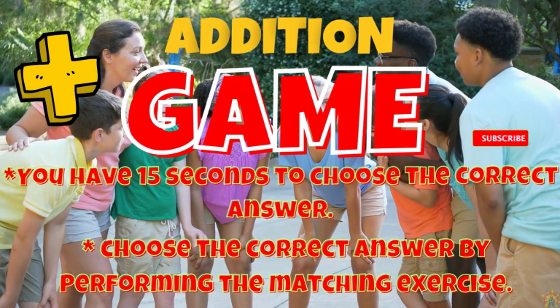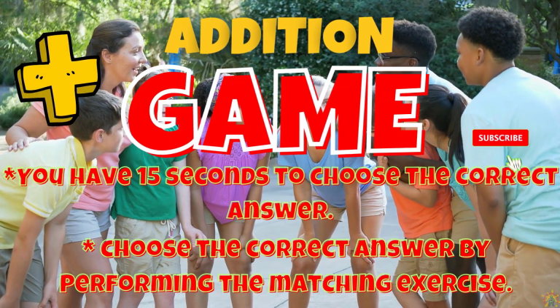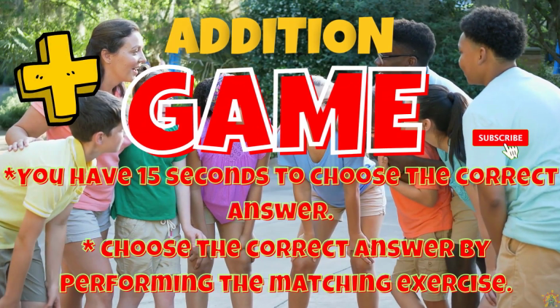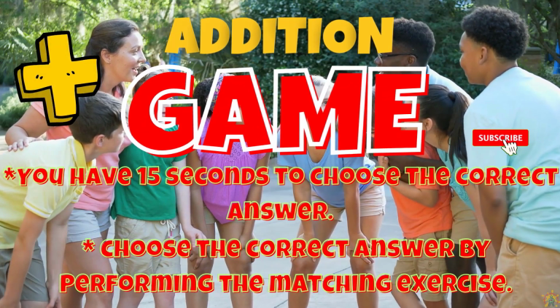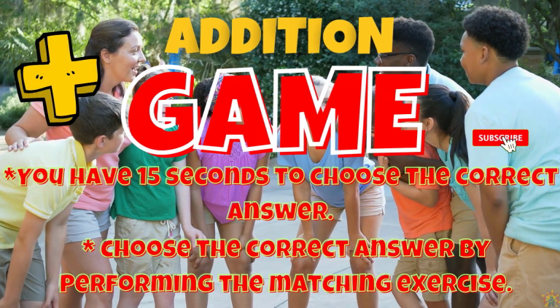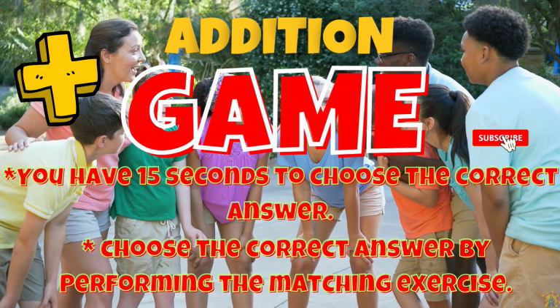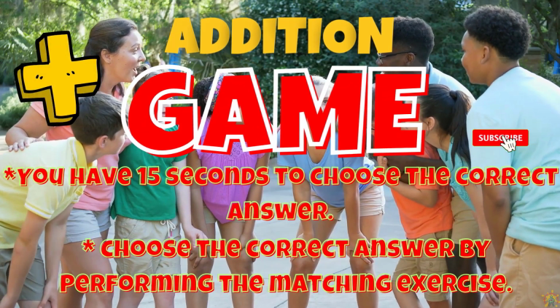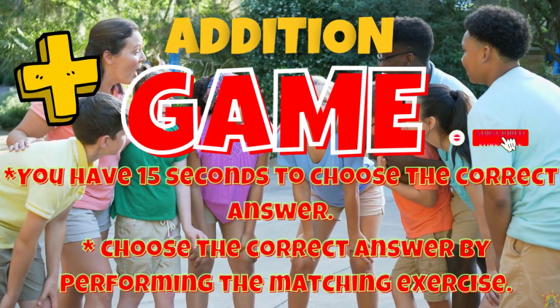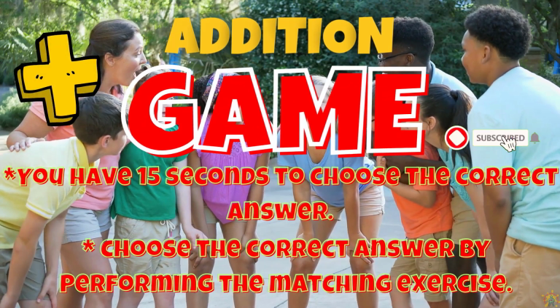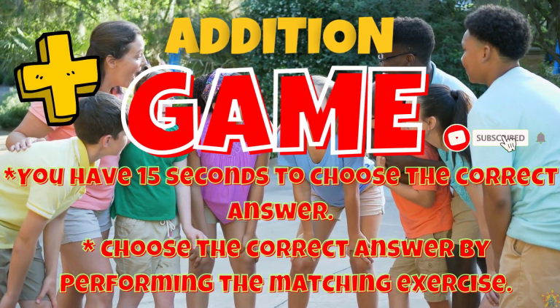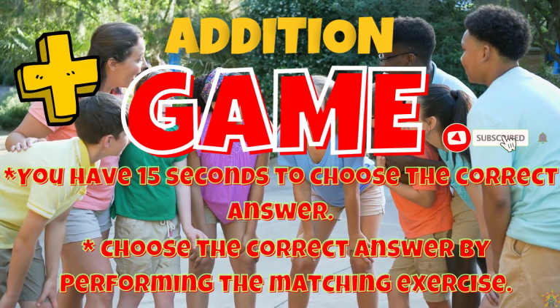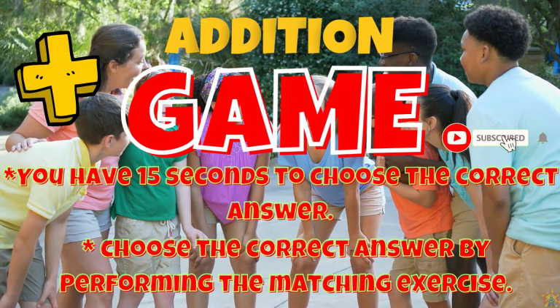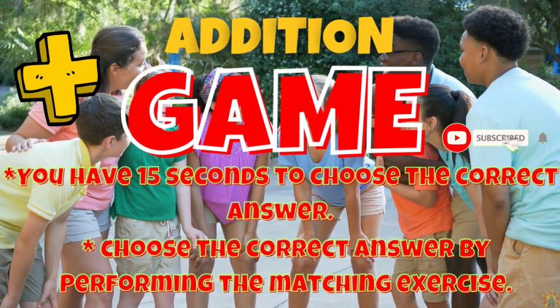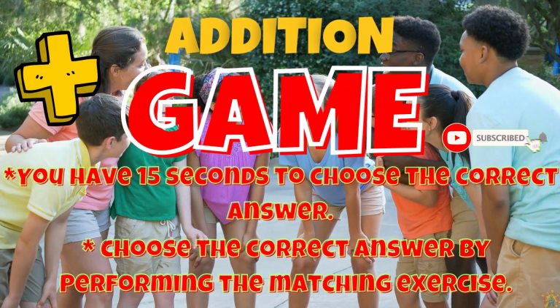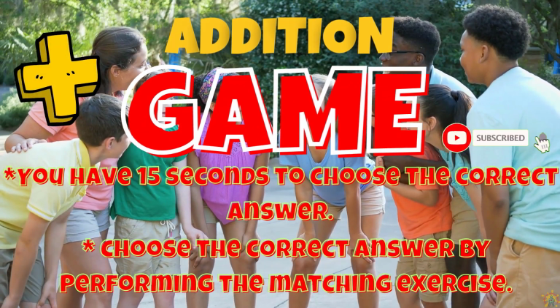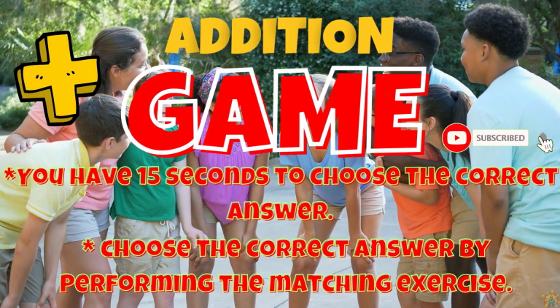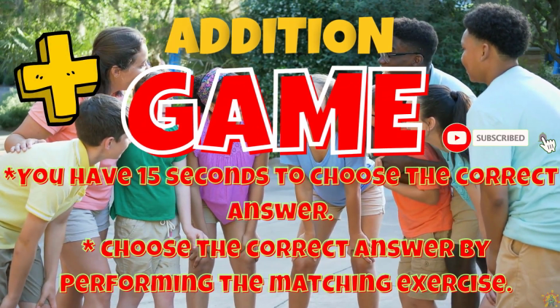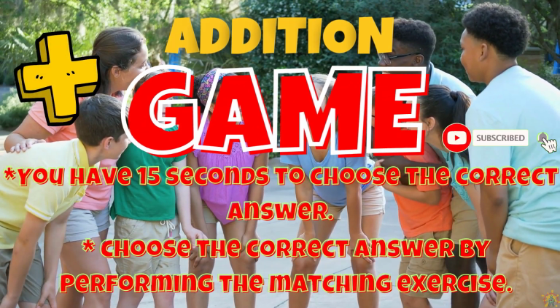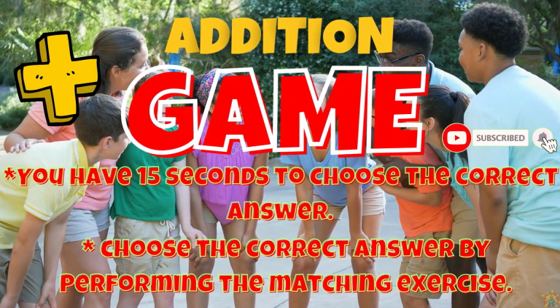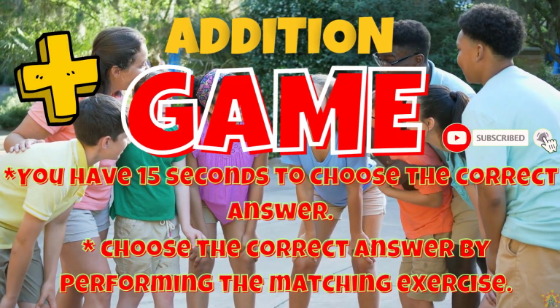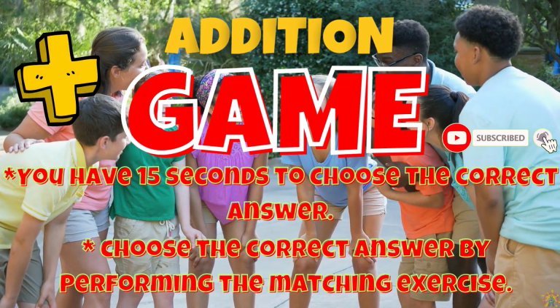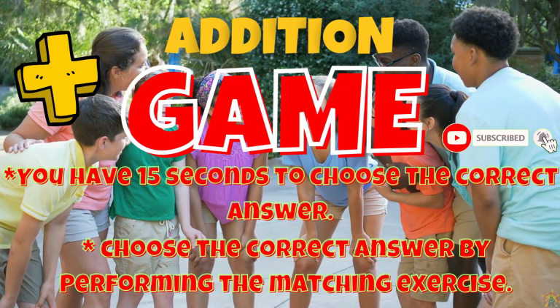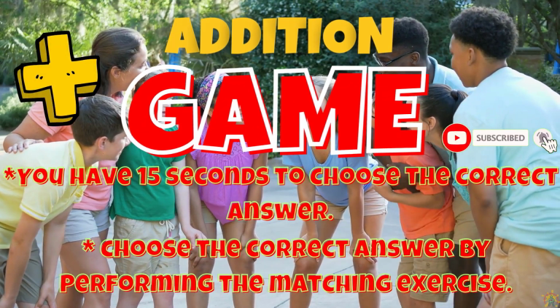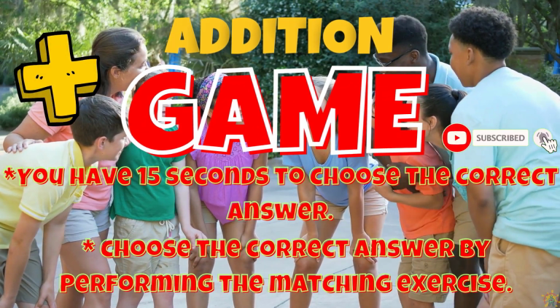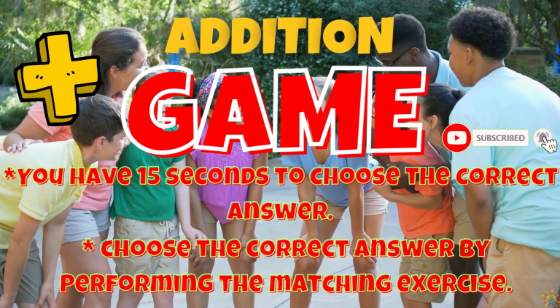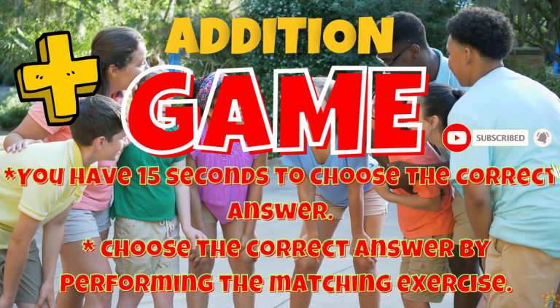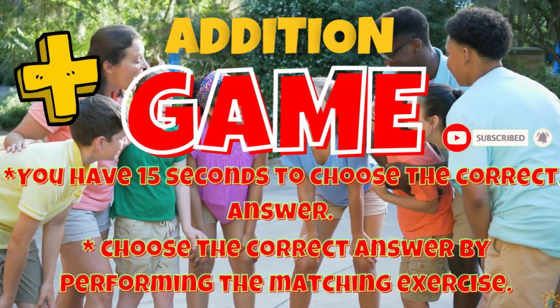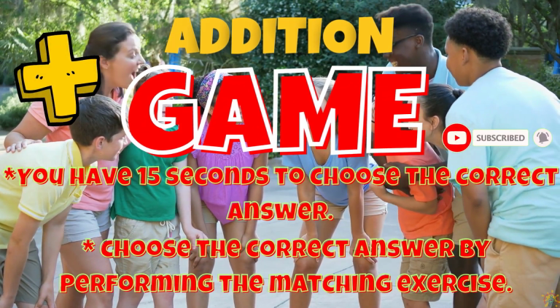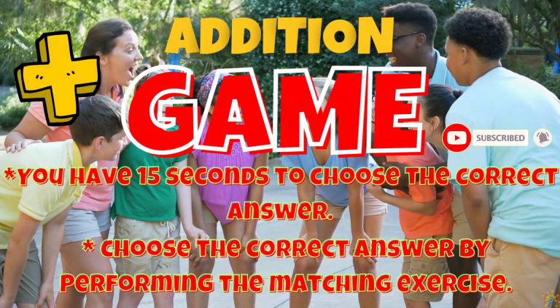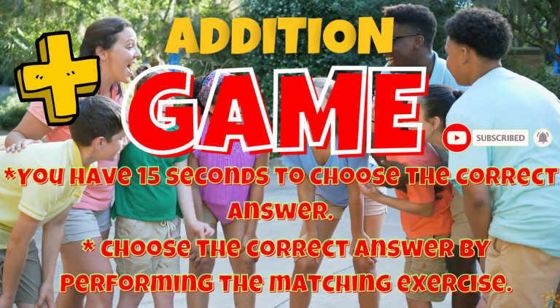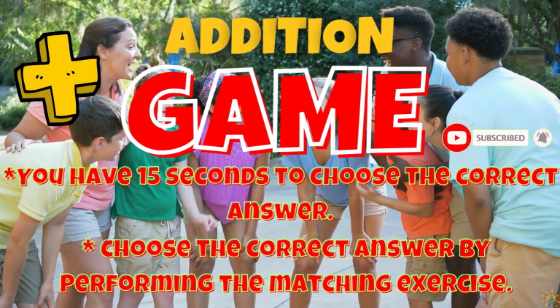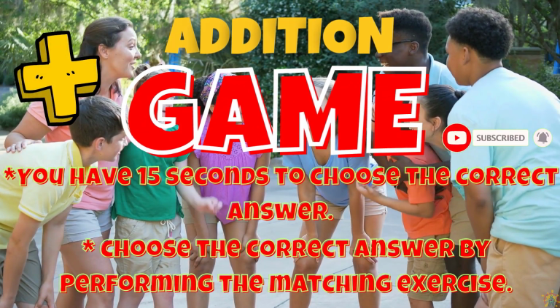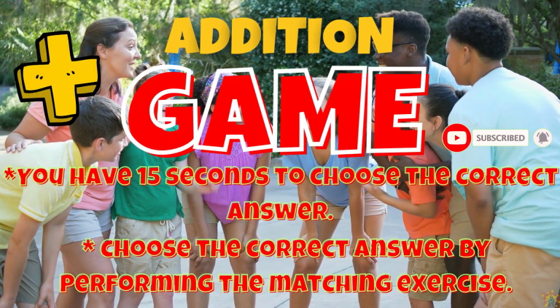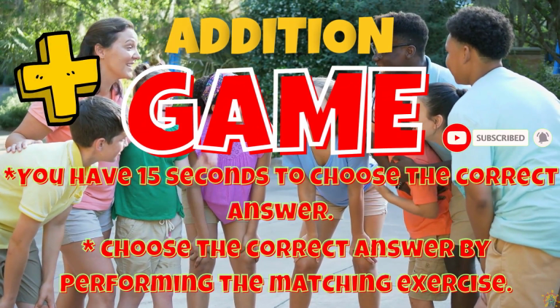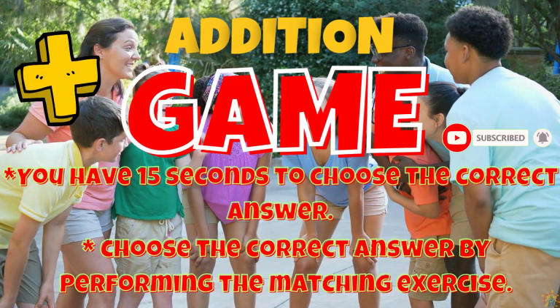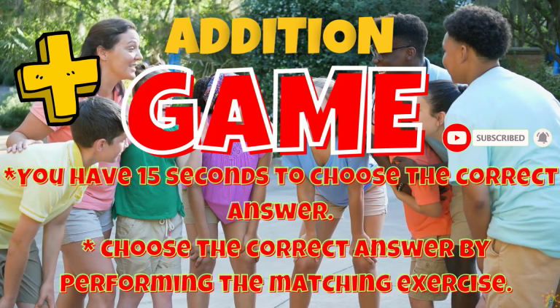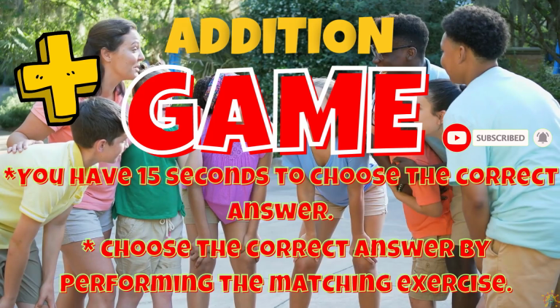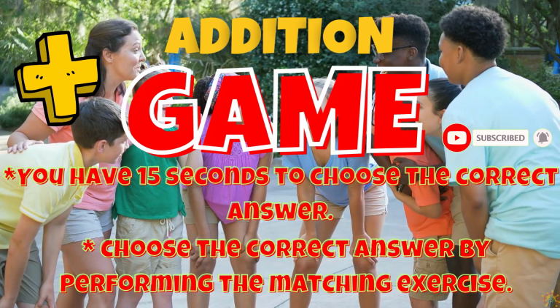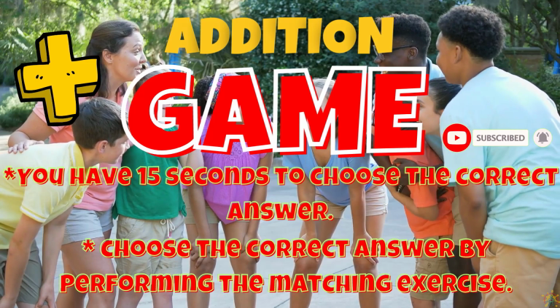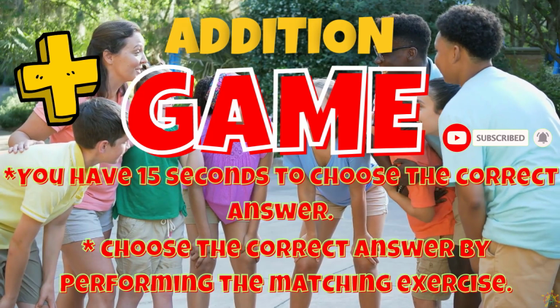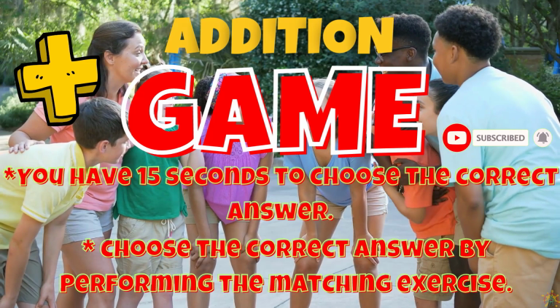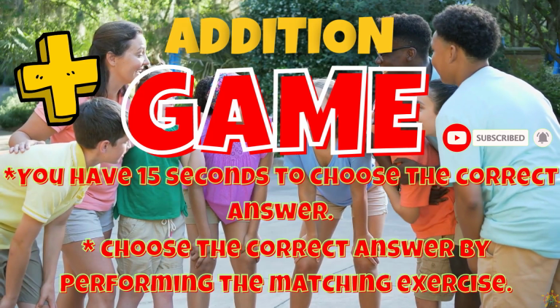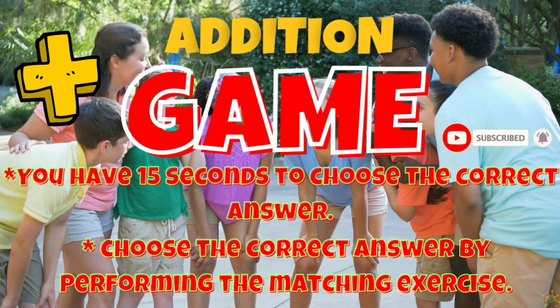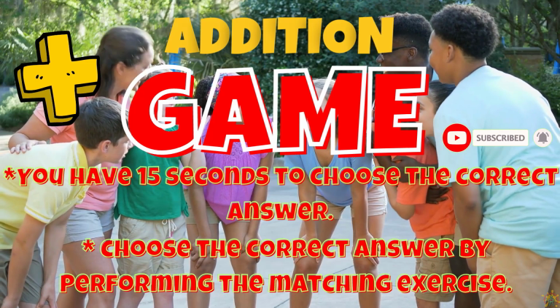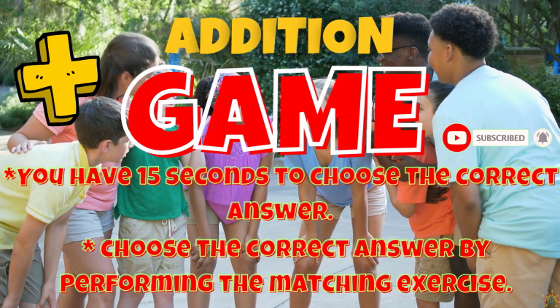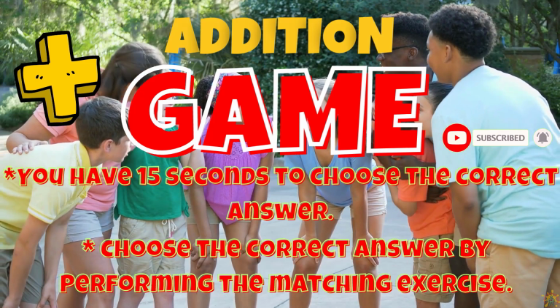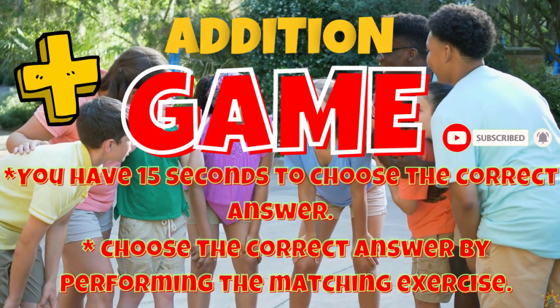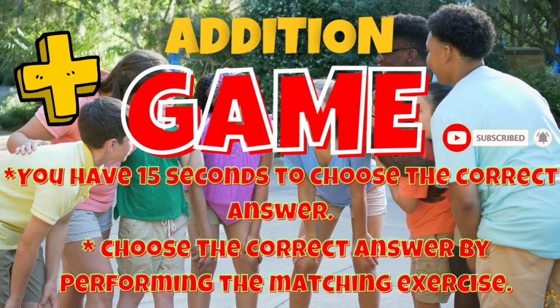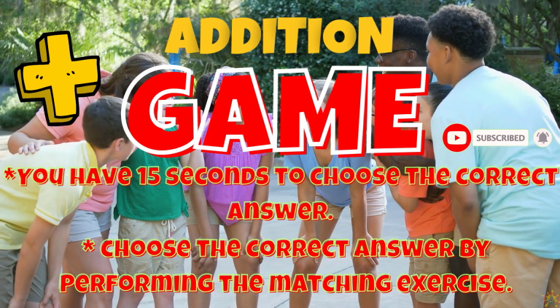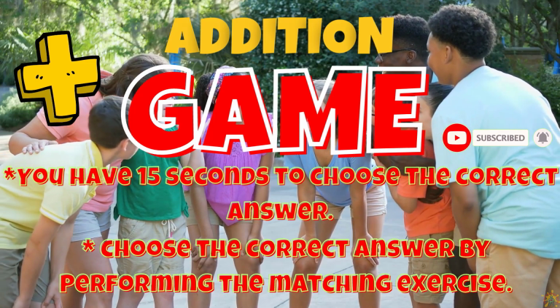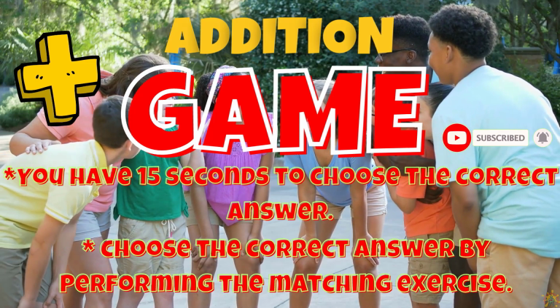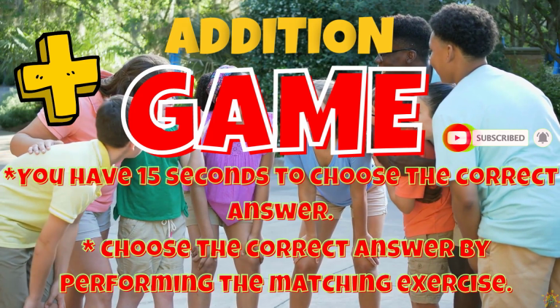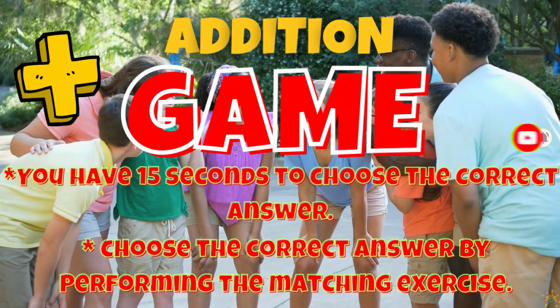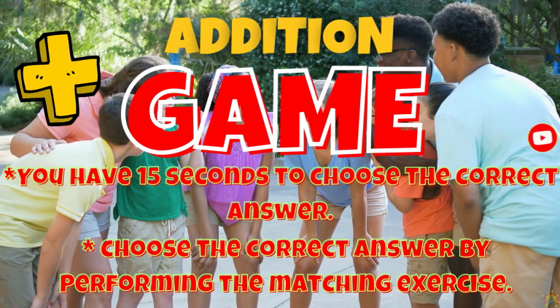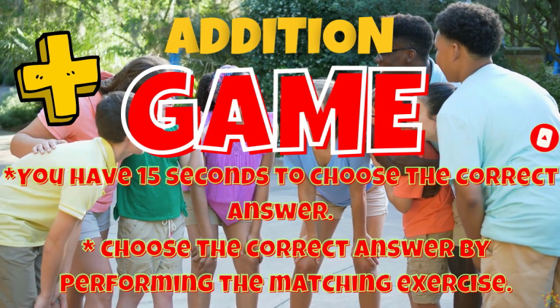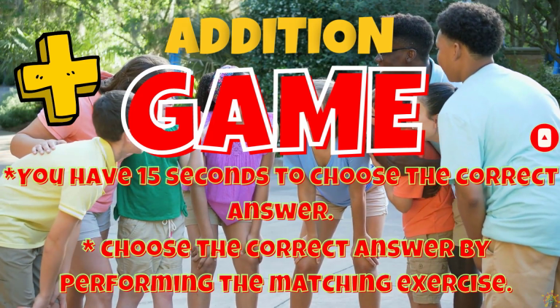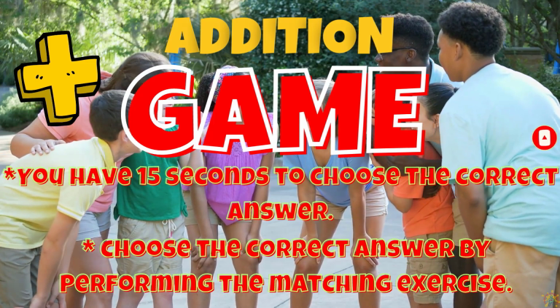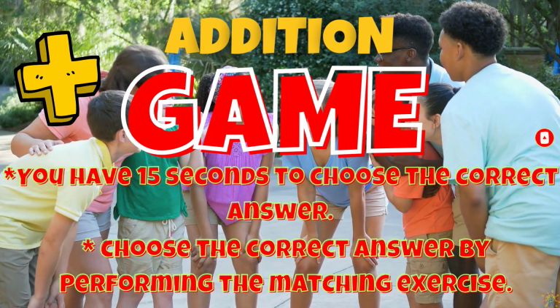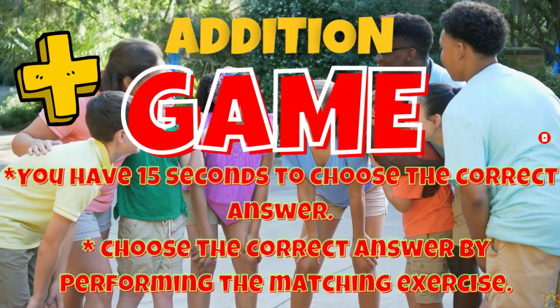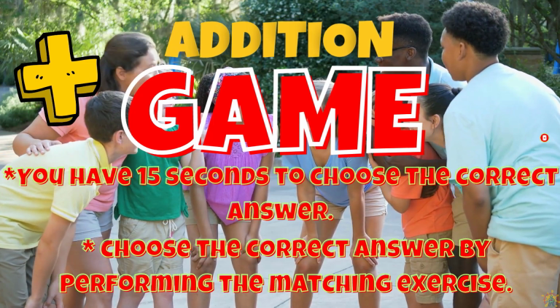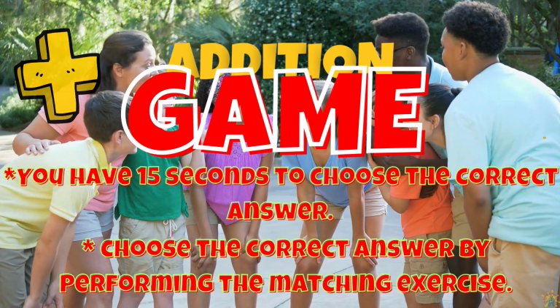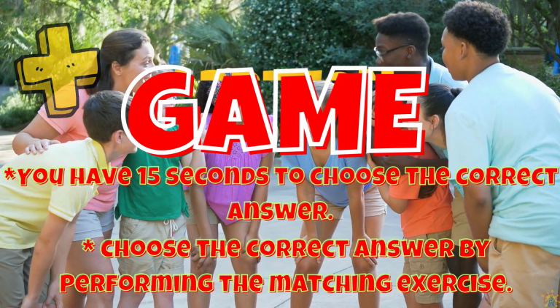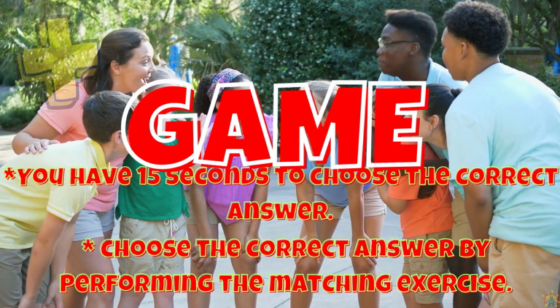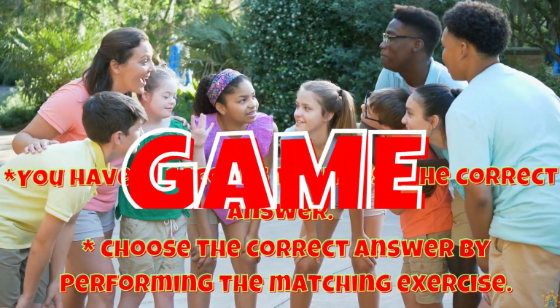You have 15 seconds to choose the correct answer. Choose the correct answer by performing the matching exercise.